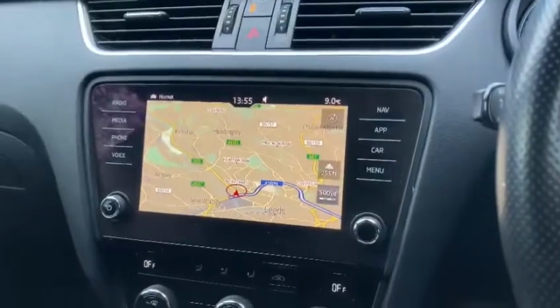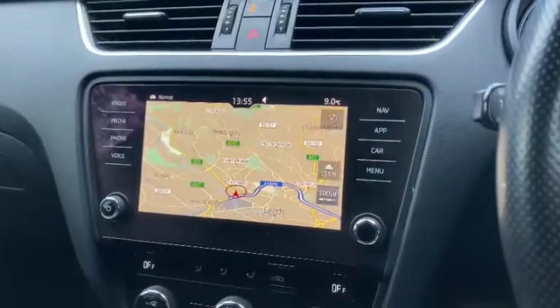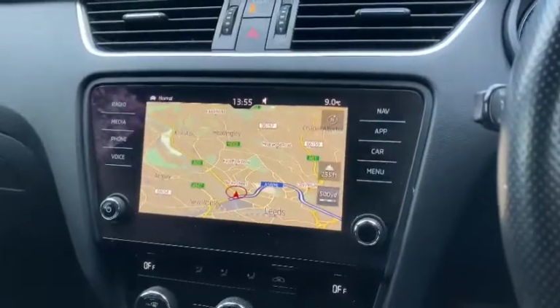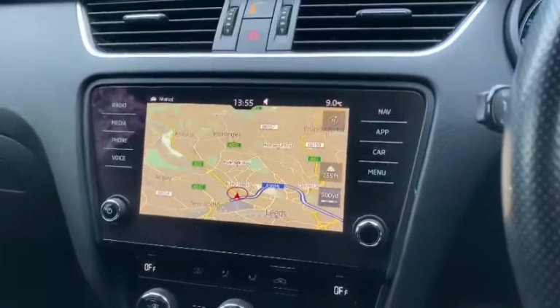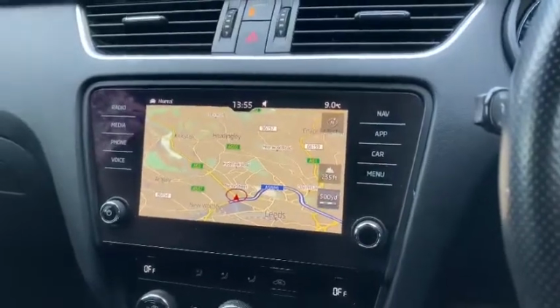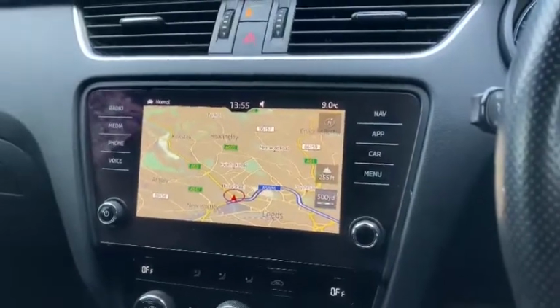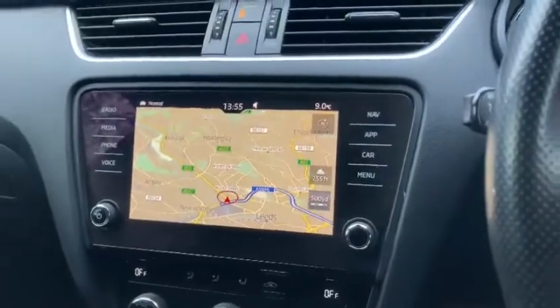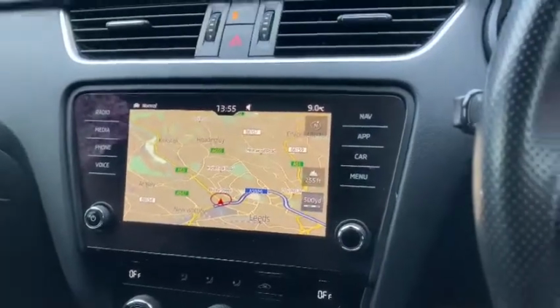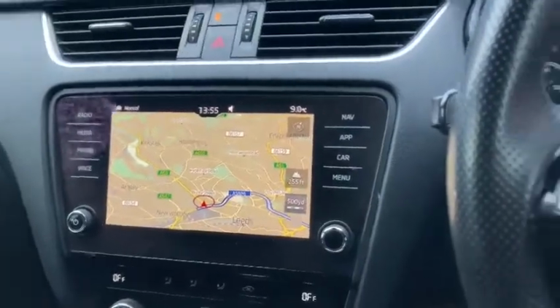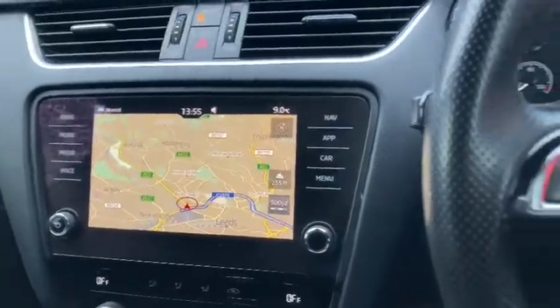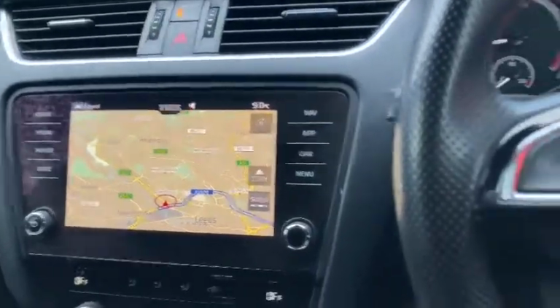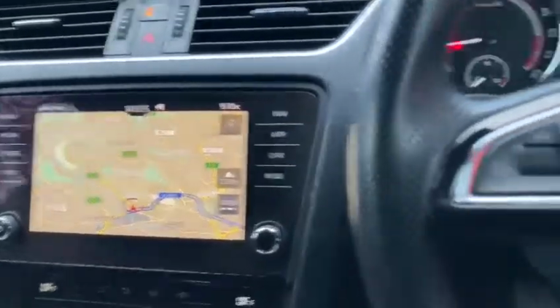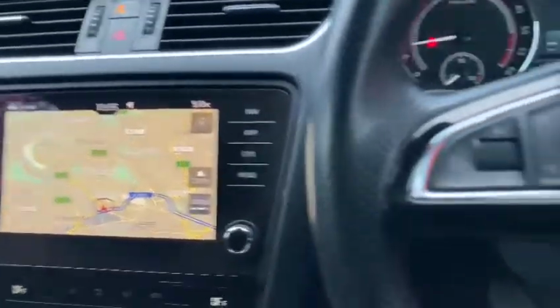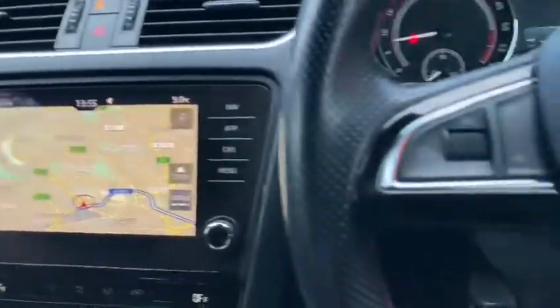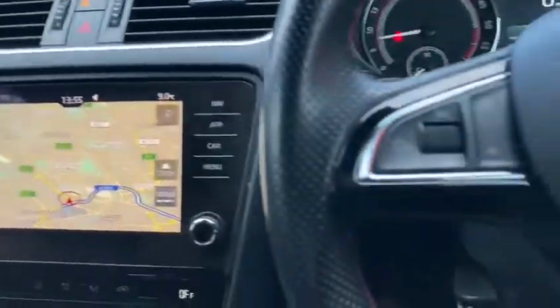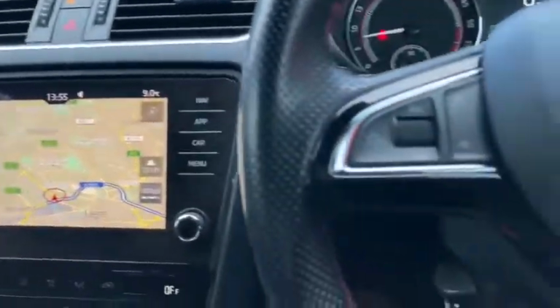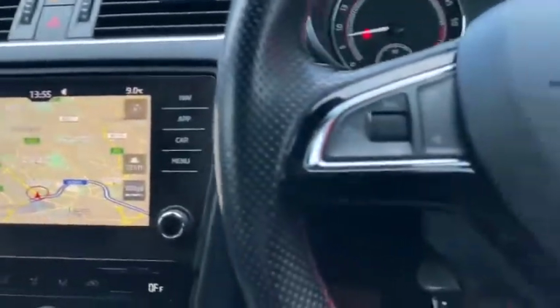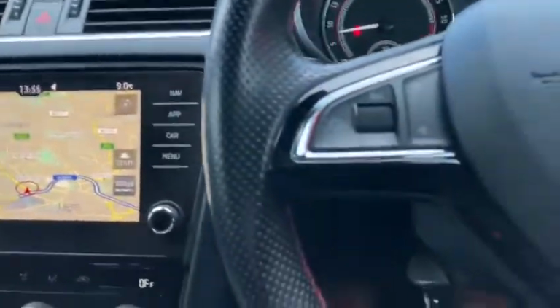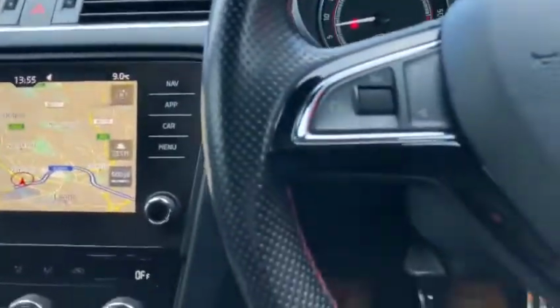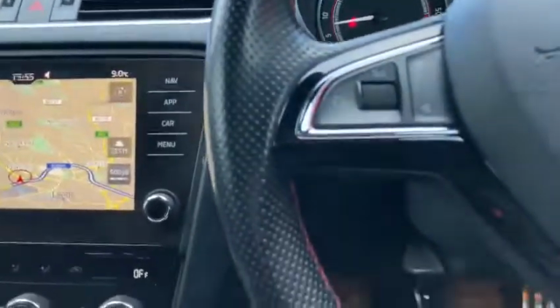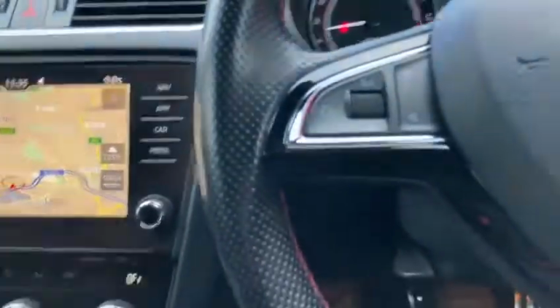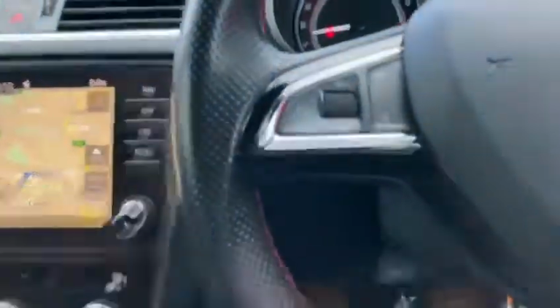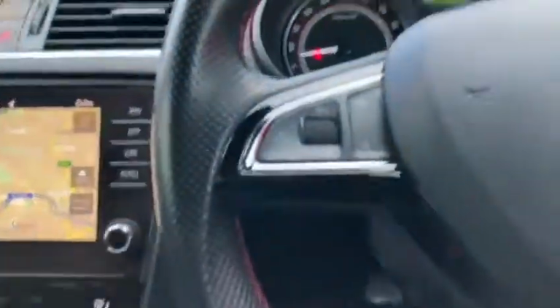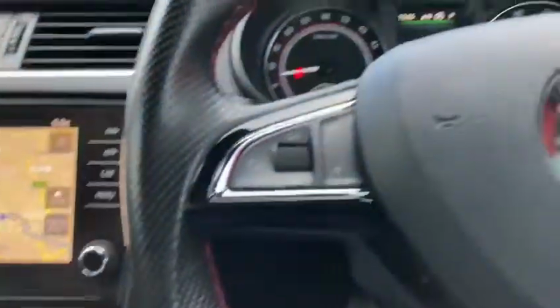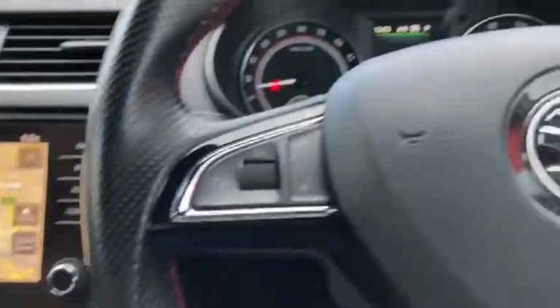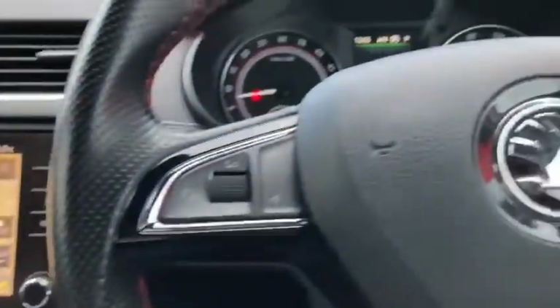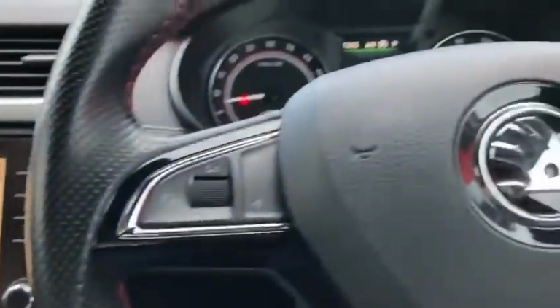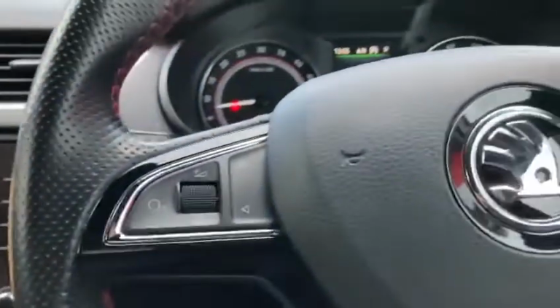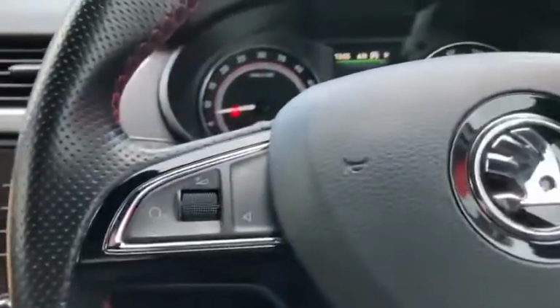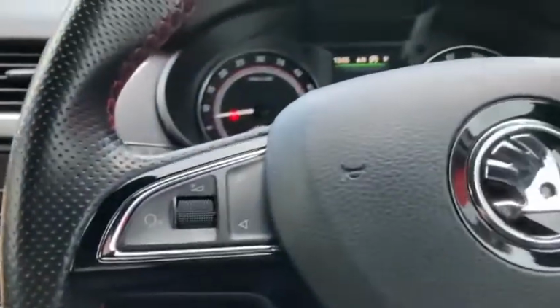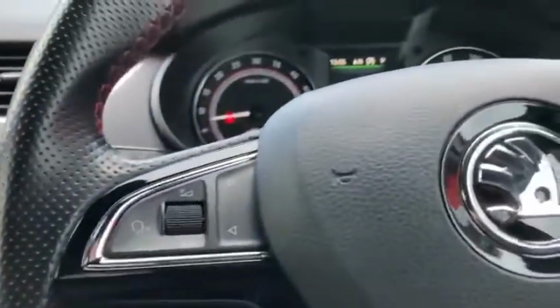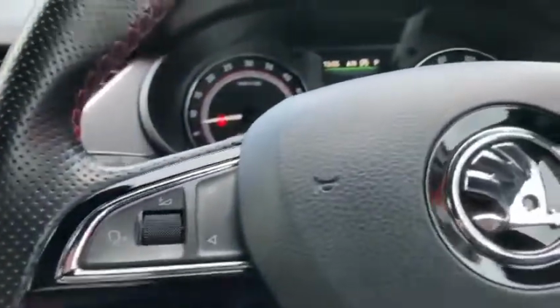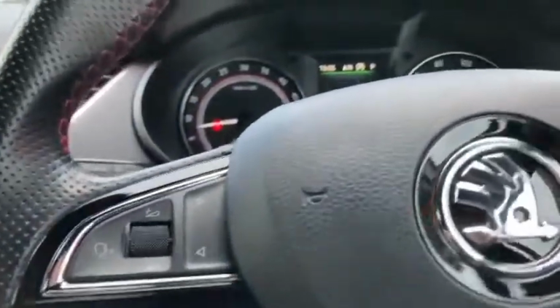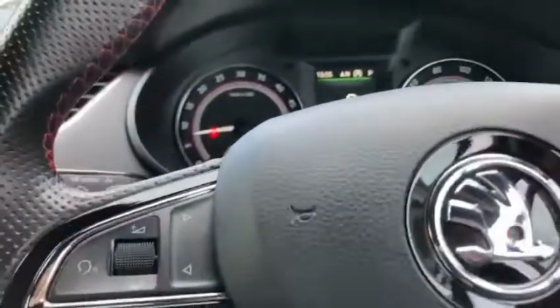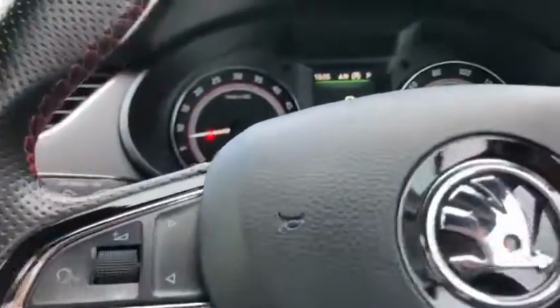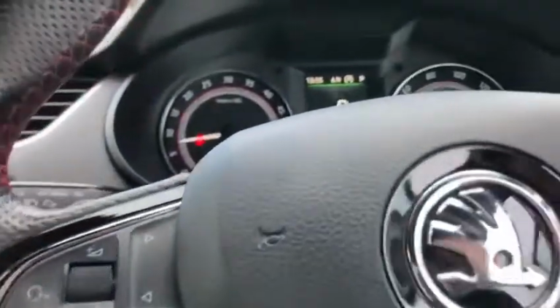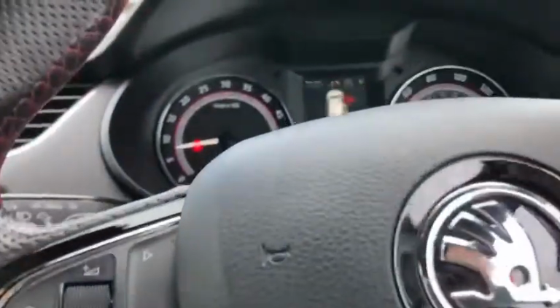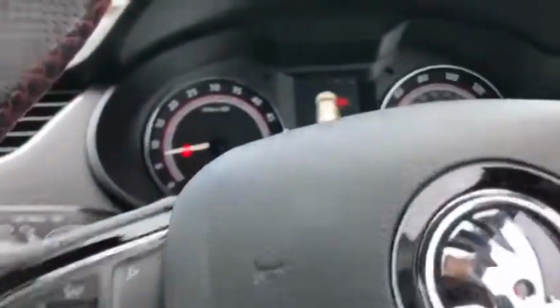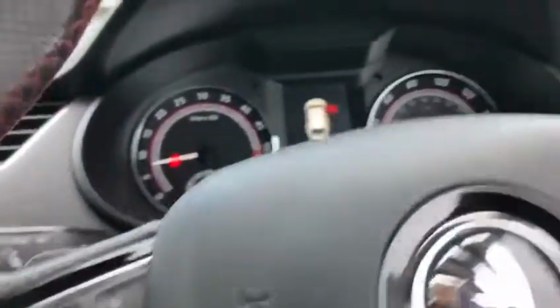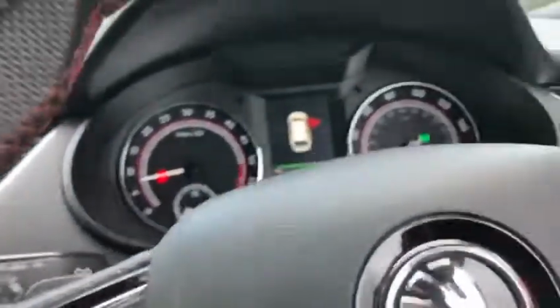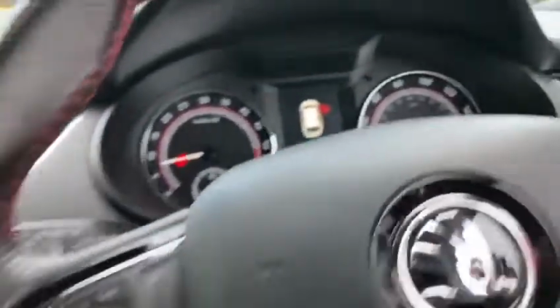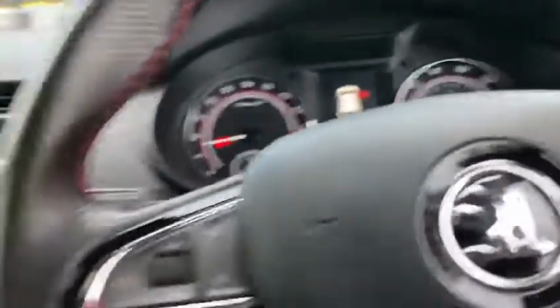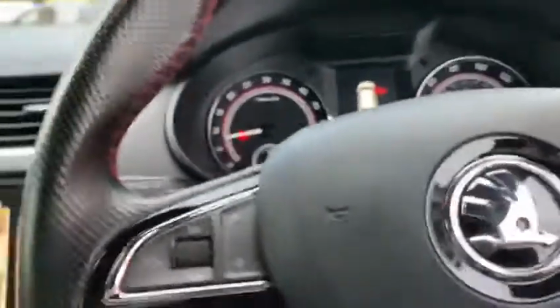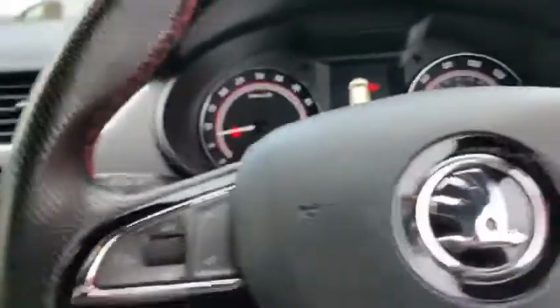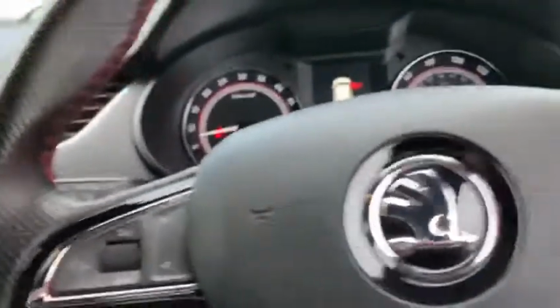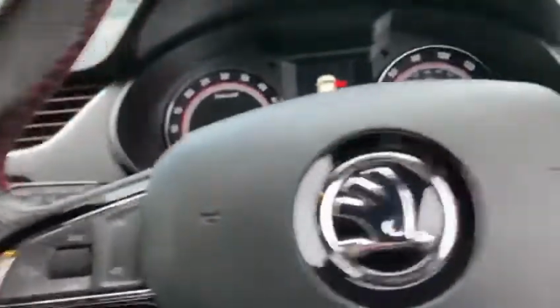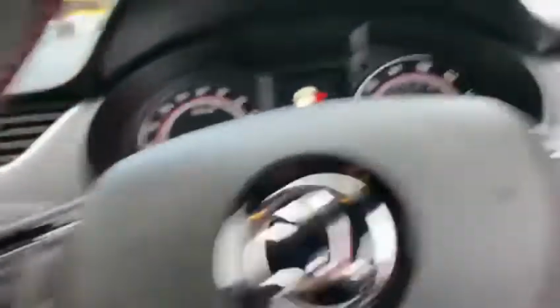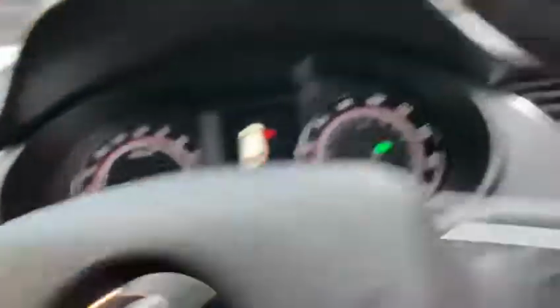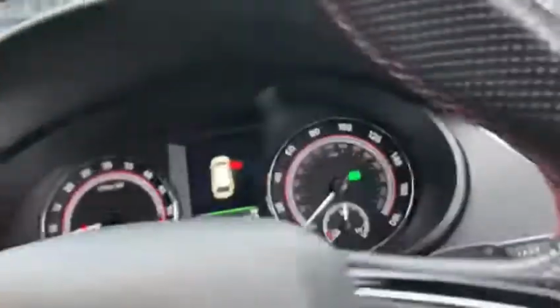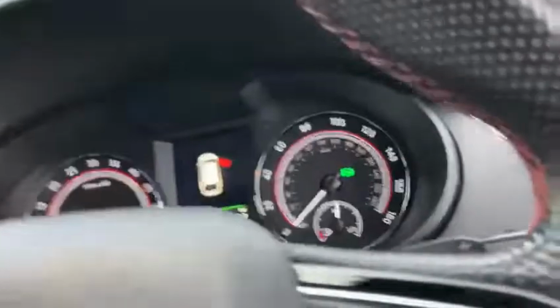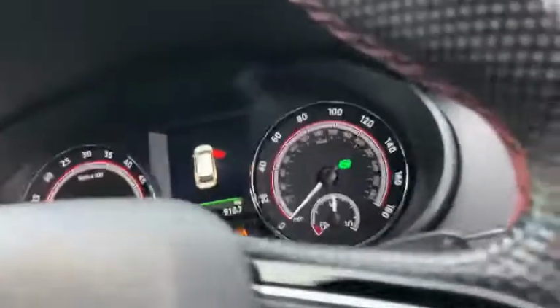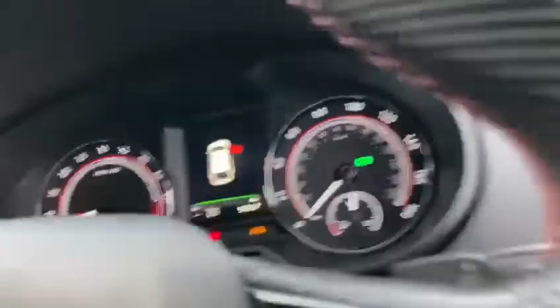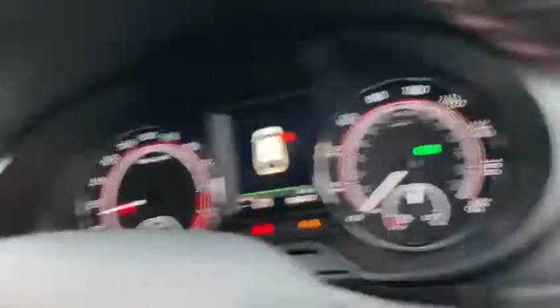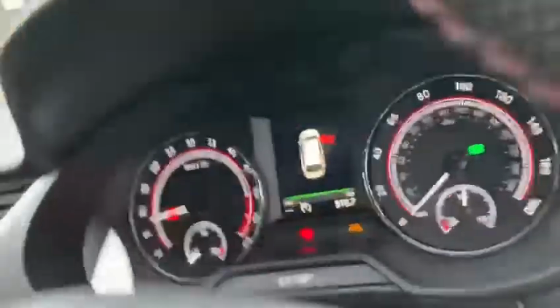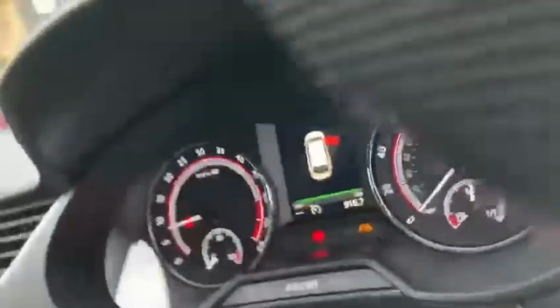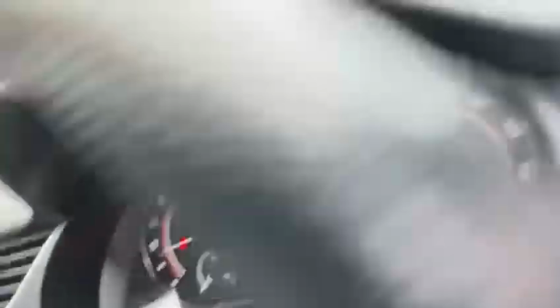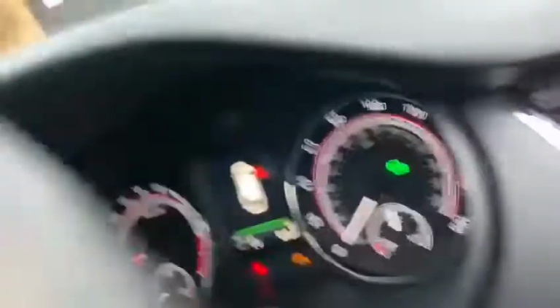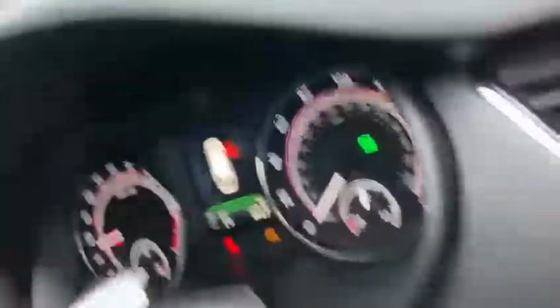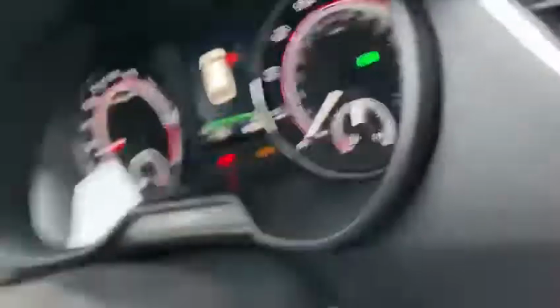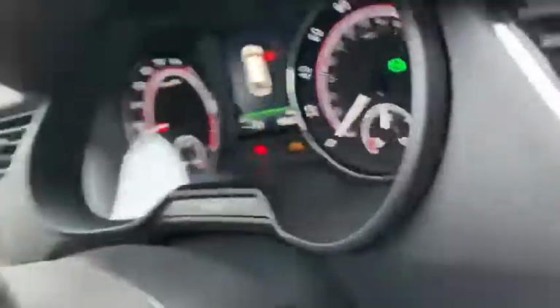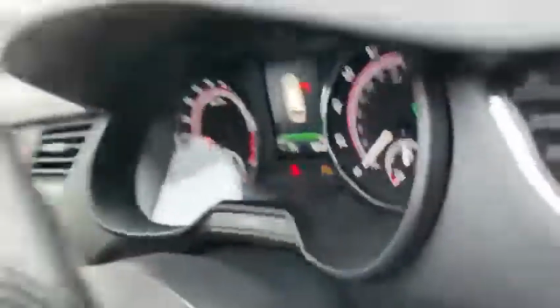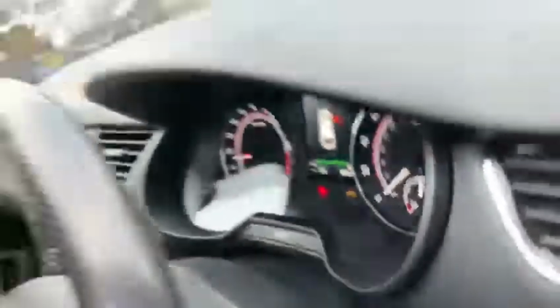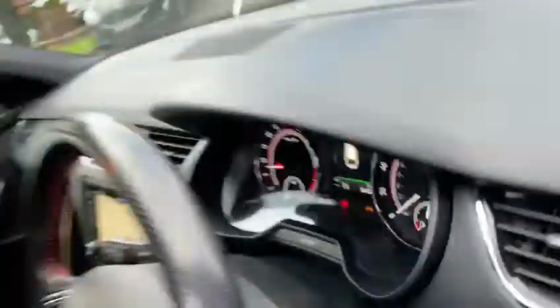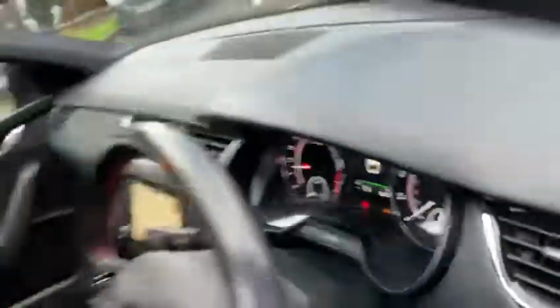It comes with three keys and it's really, really clean. Have a lovely look from the outside.